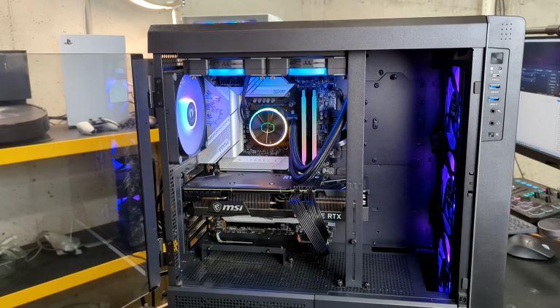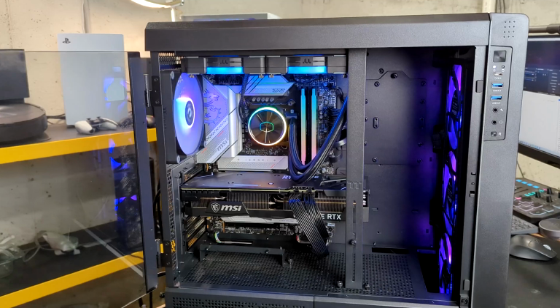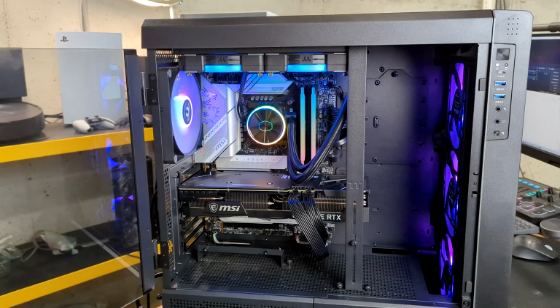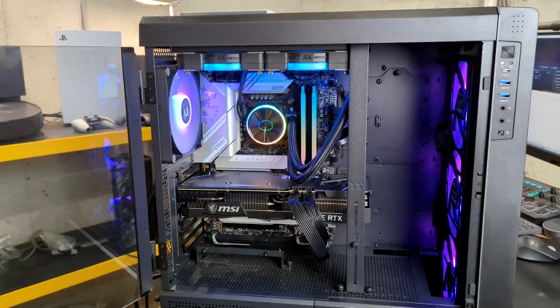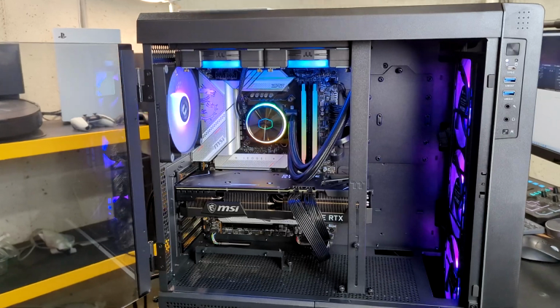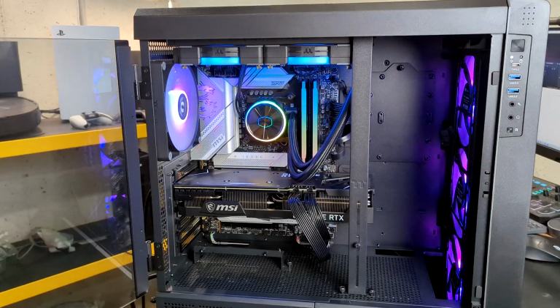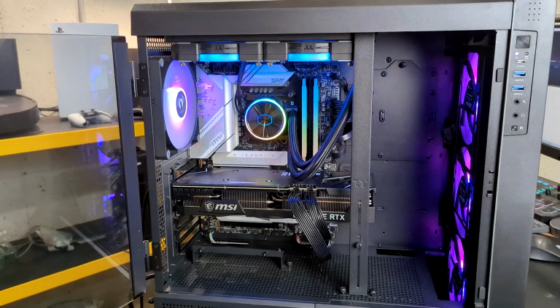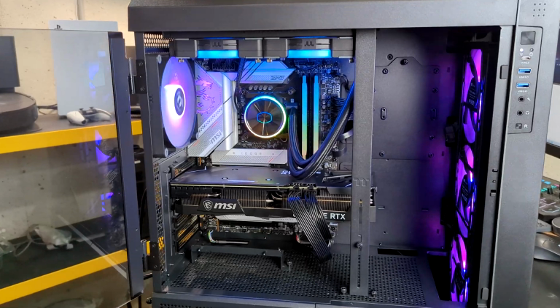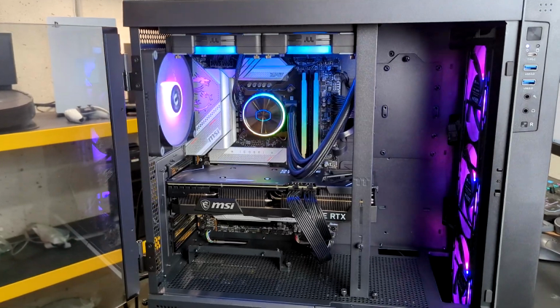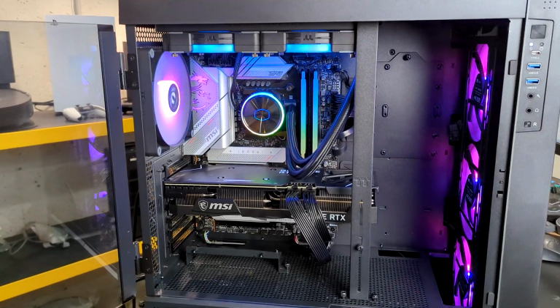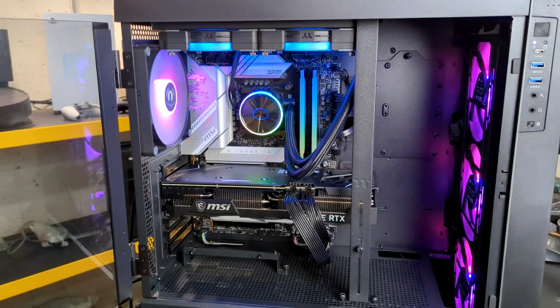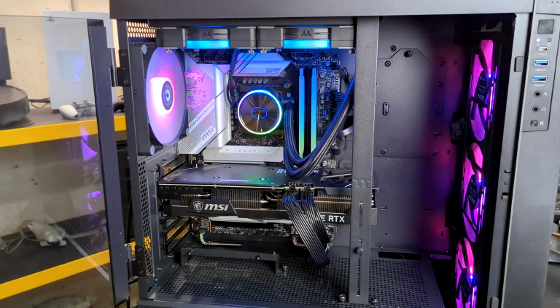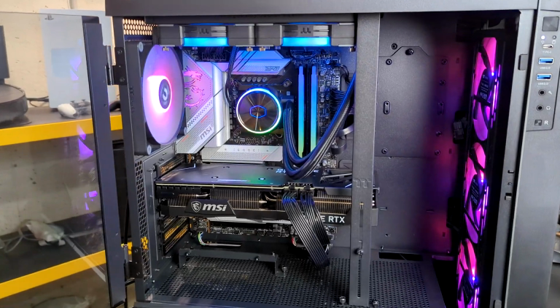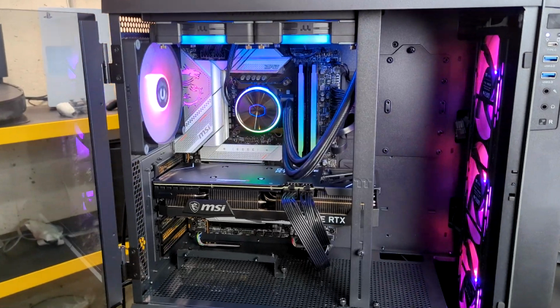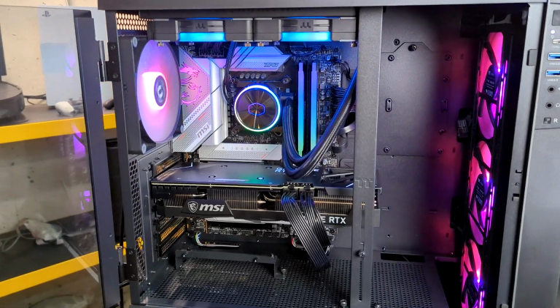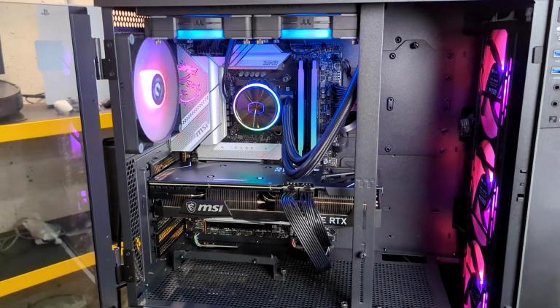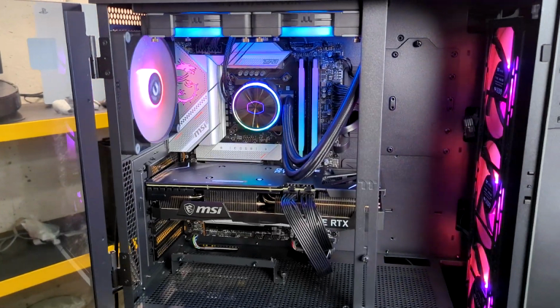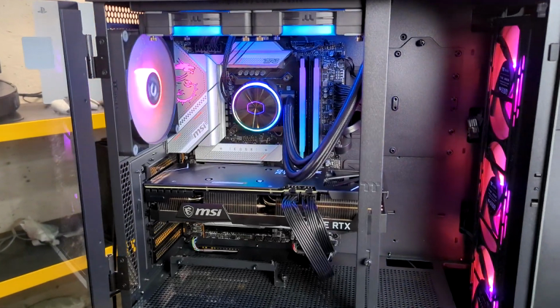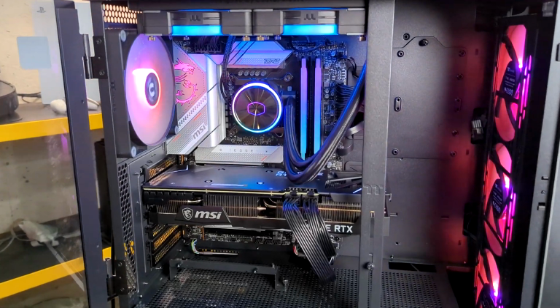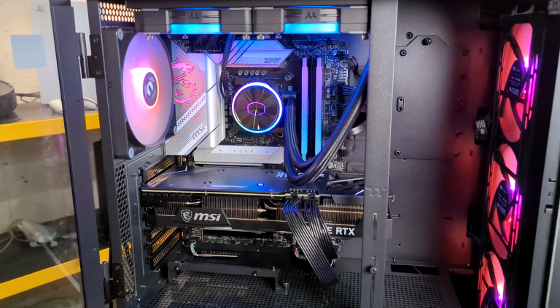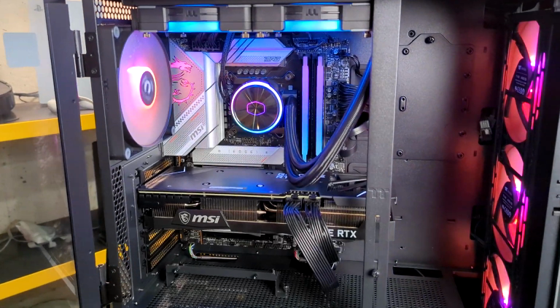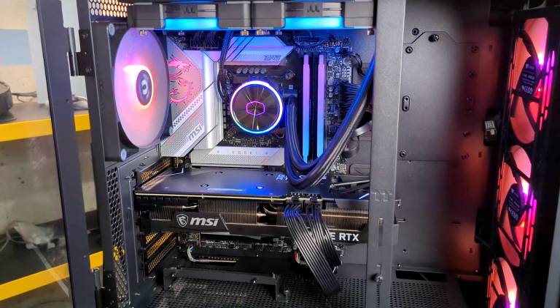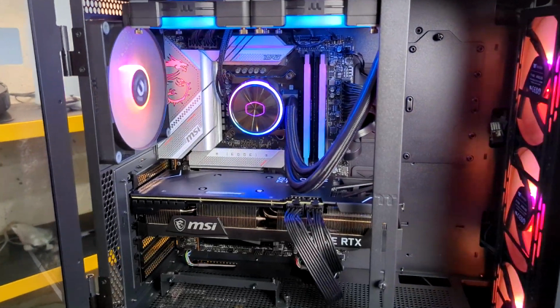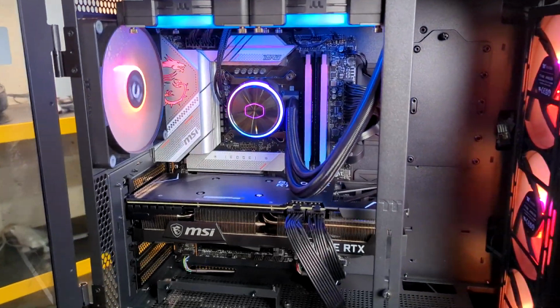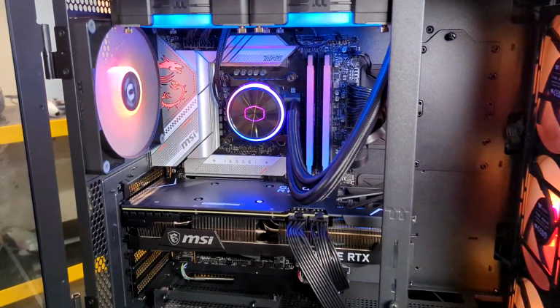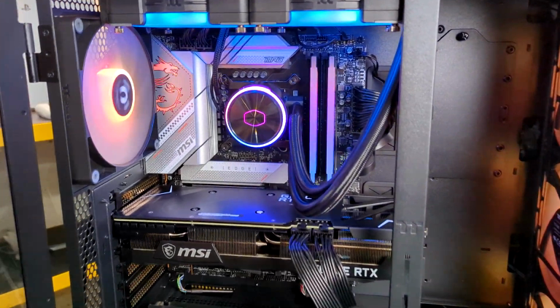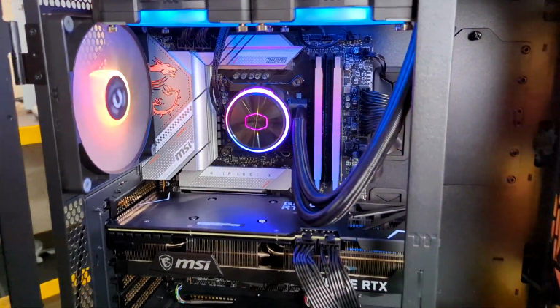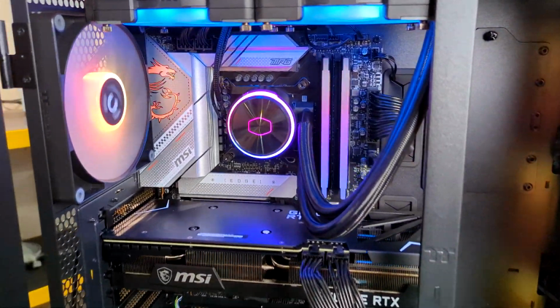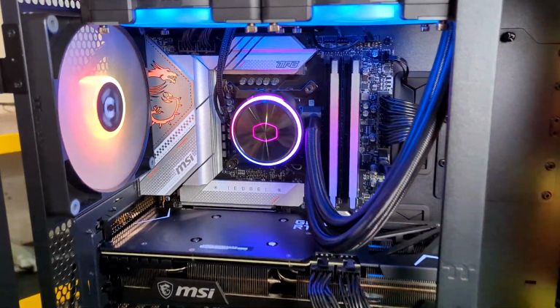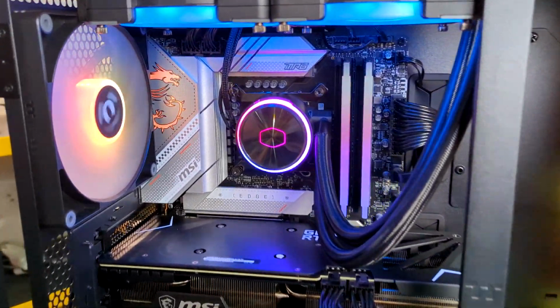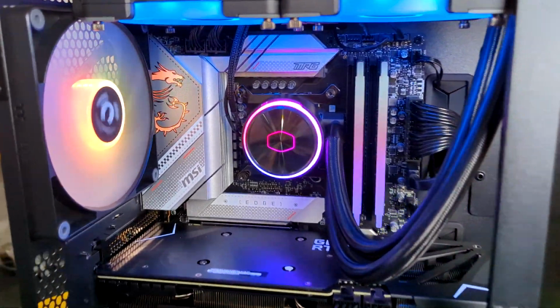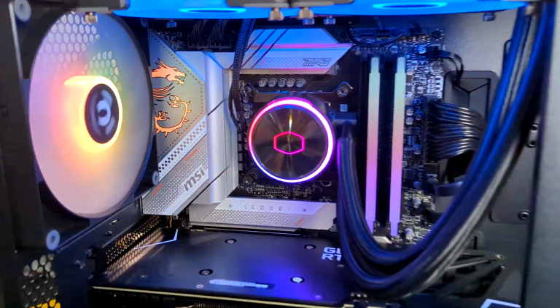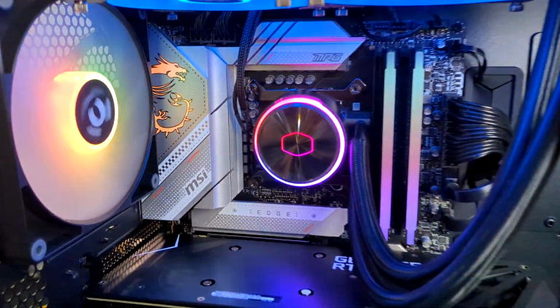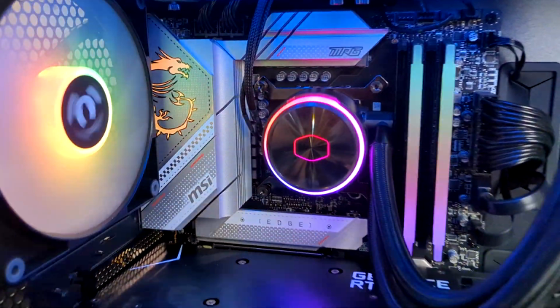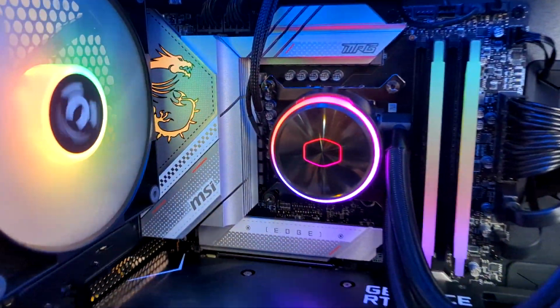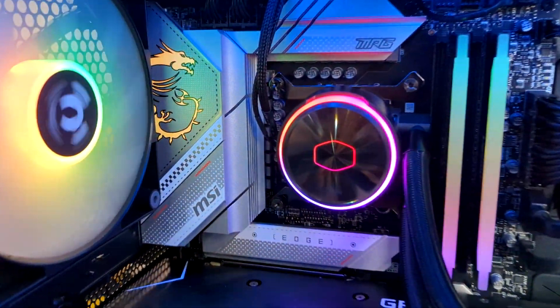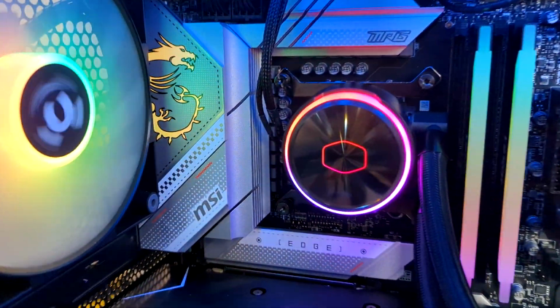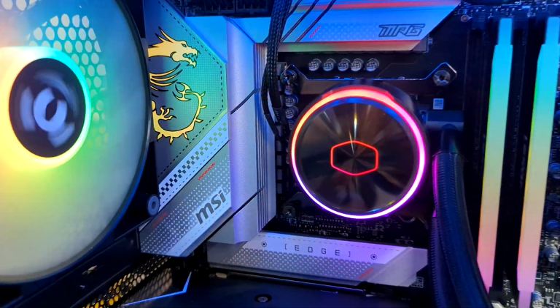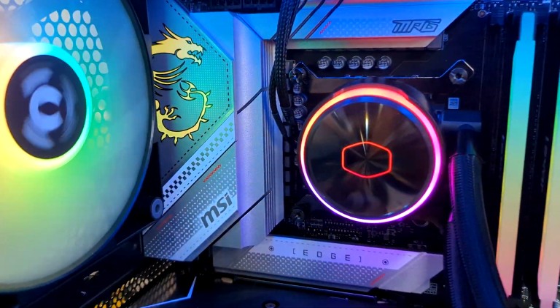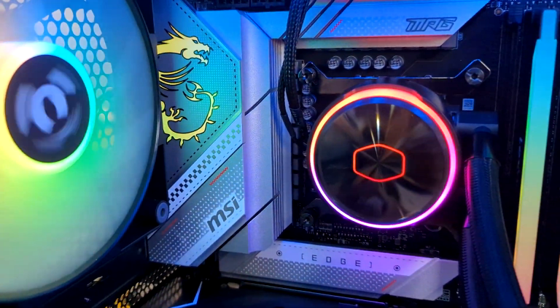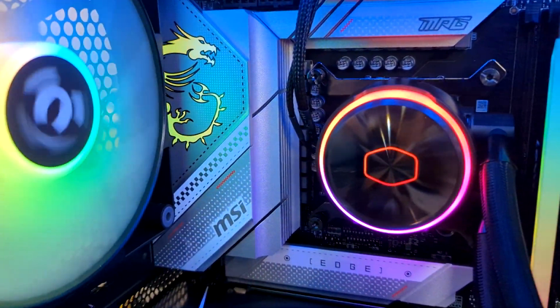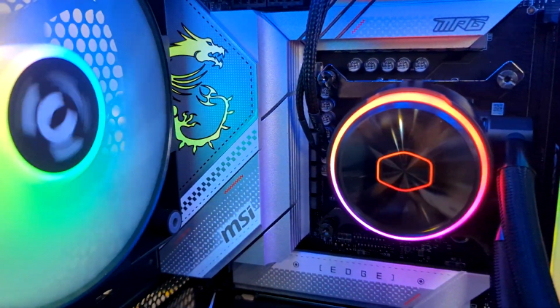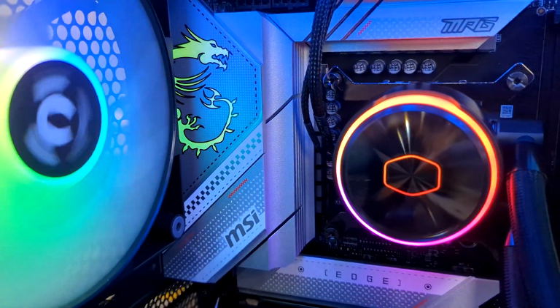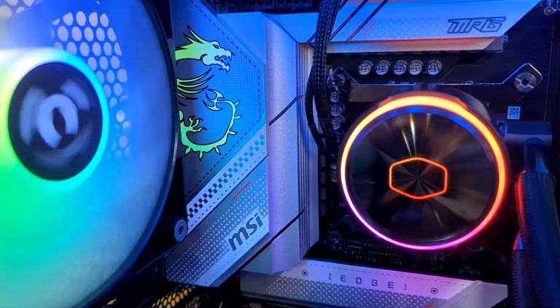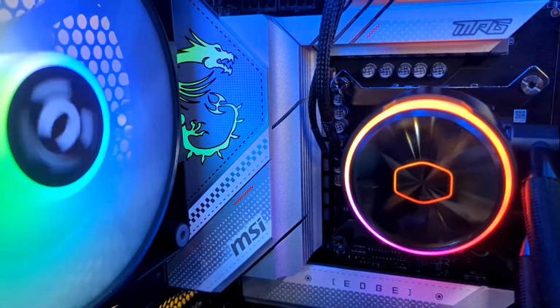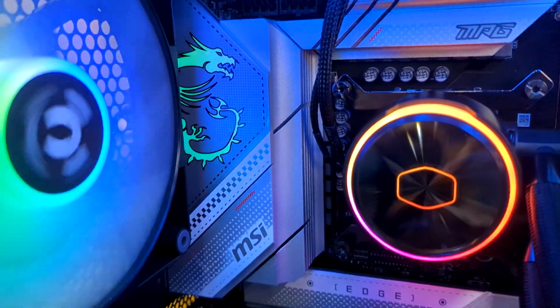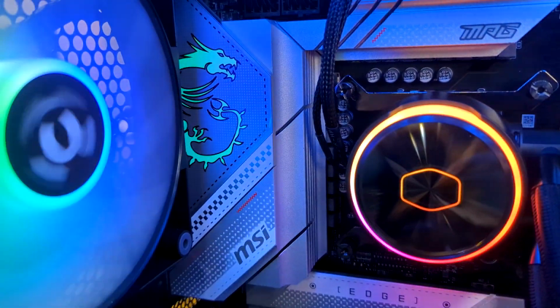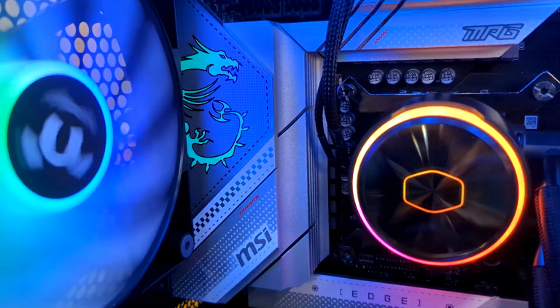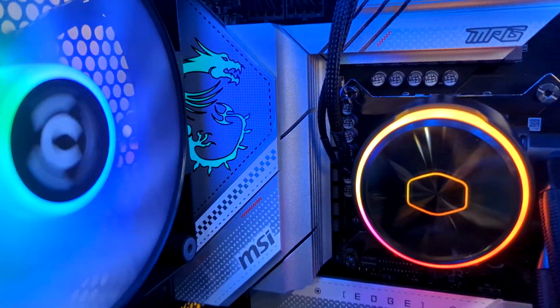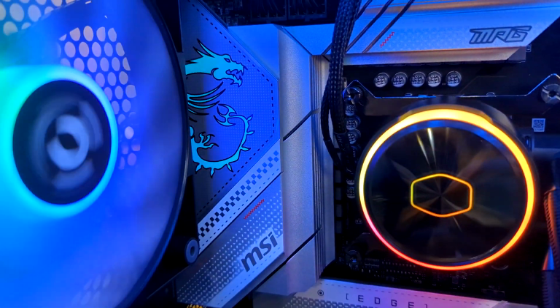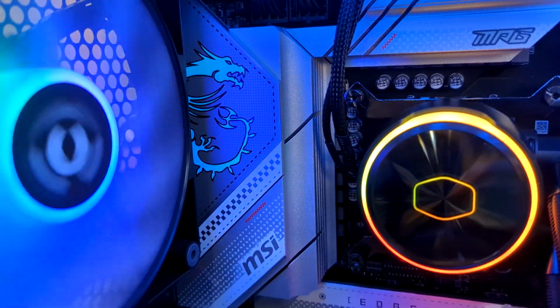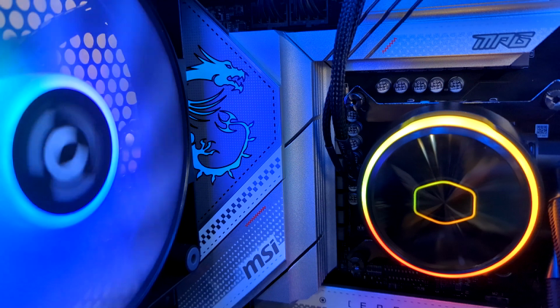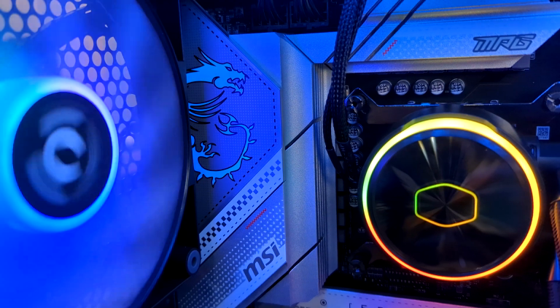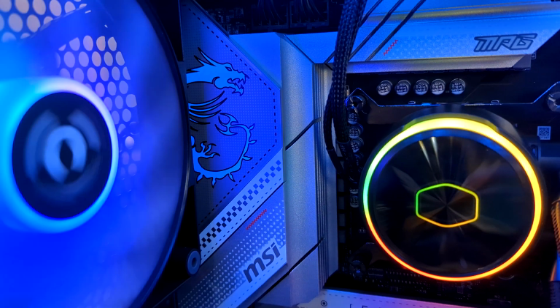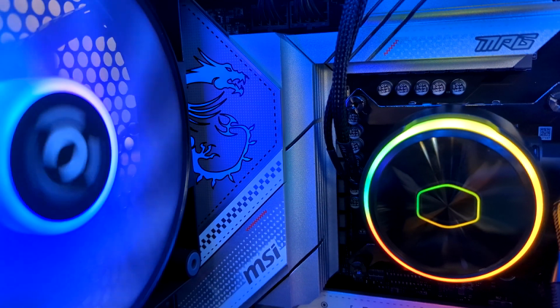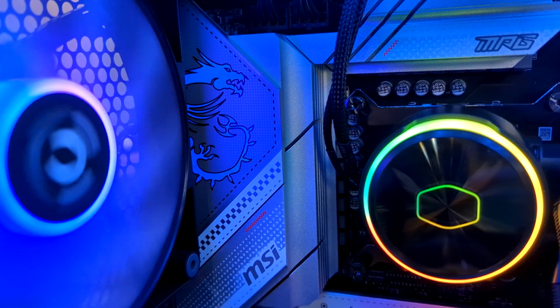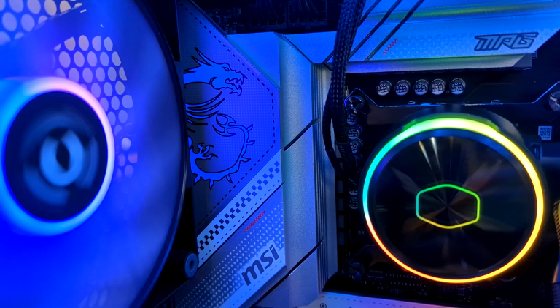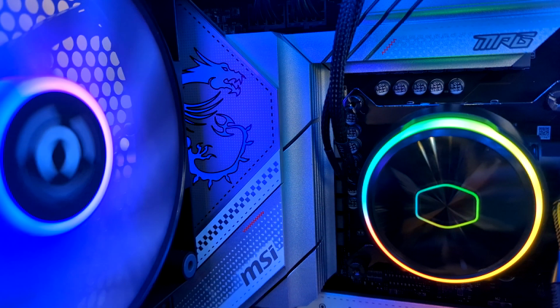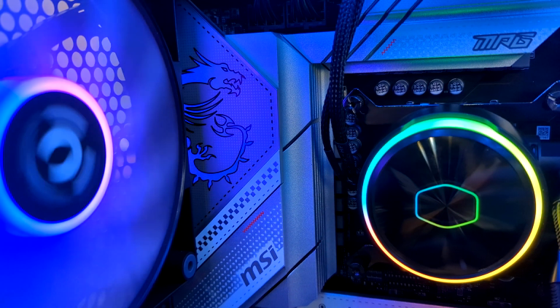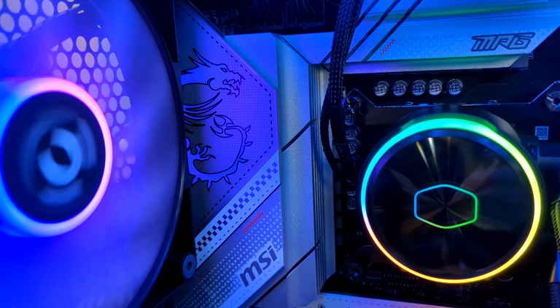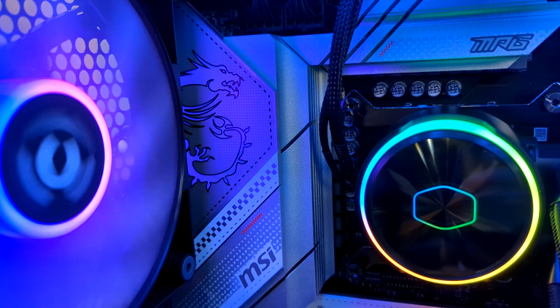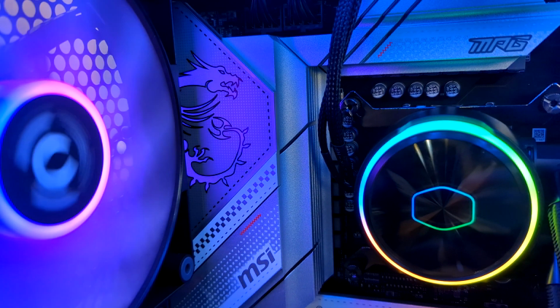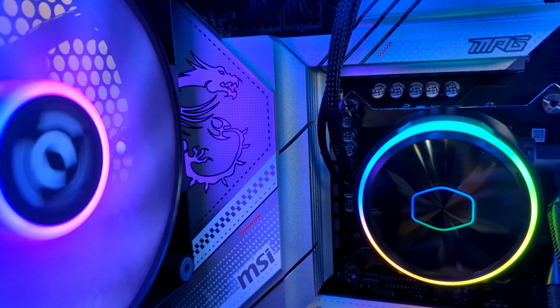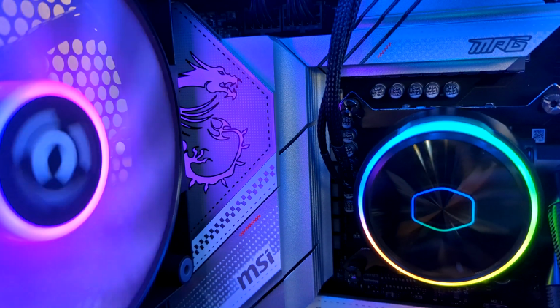Here's our close-up. Look at how beautiful the motherboard looks. Let's focus in on the RGB with the dragon right there.